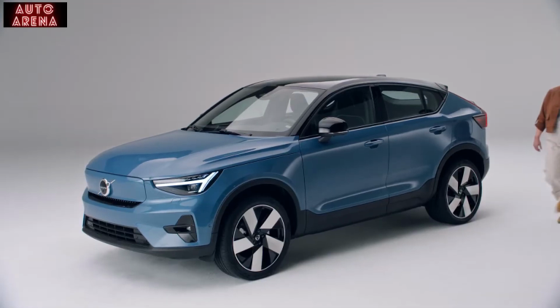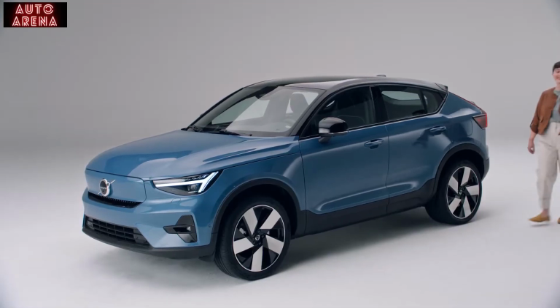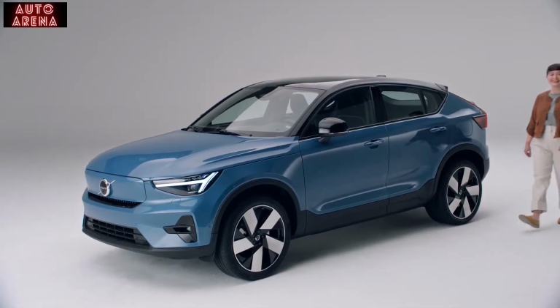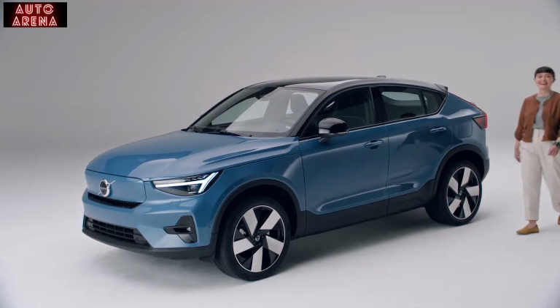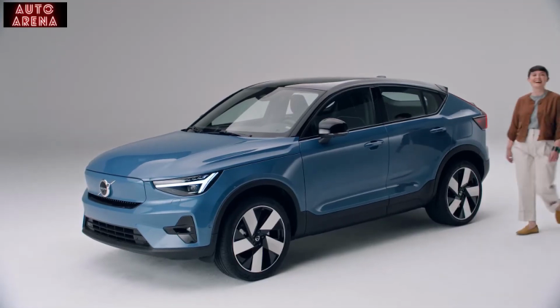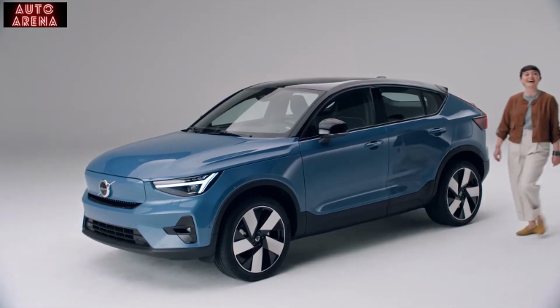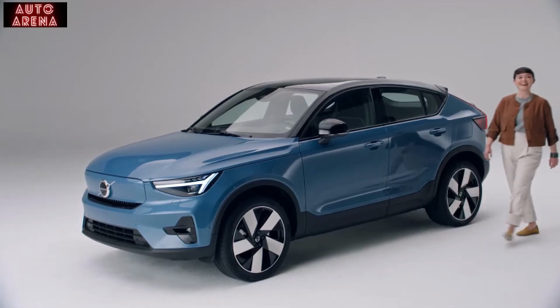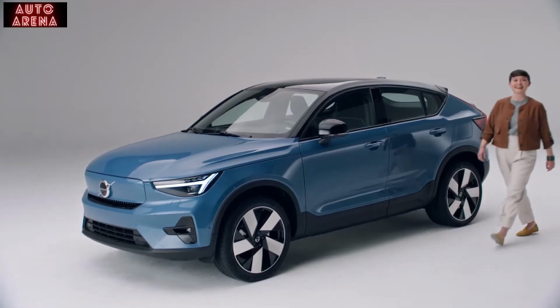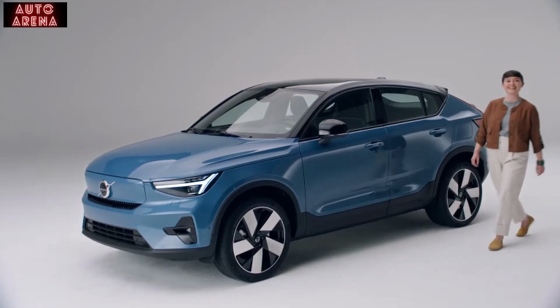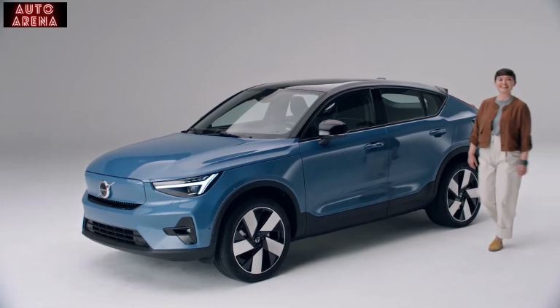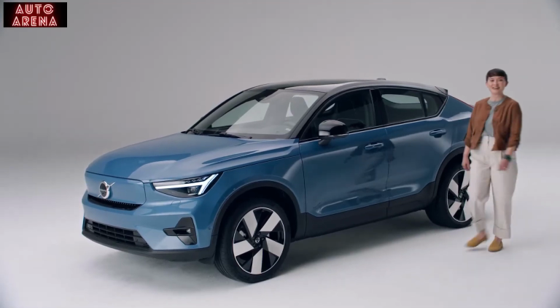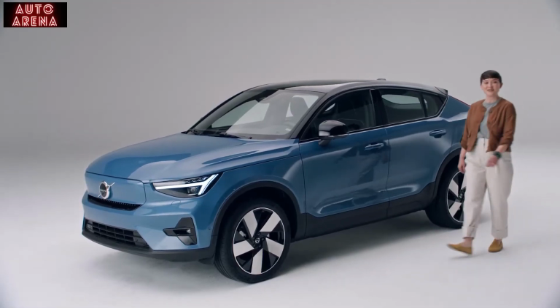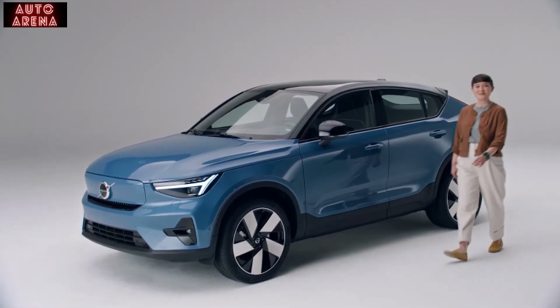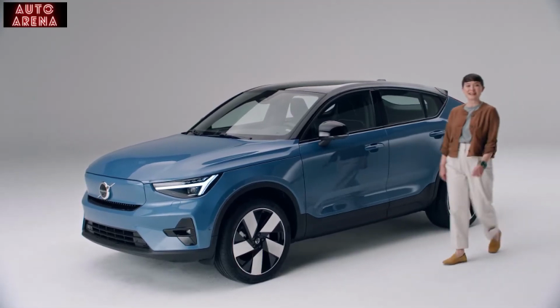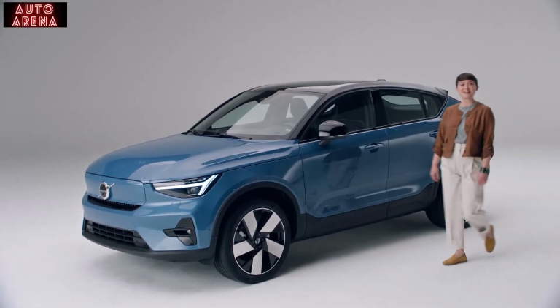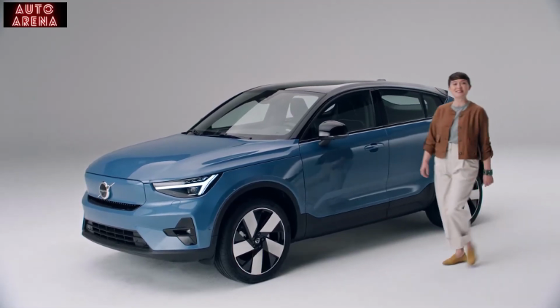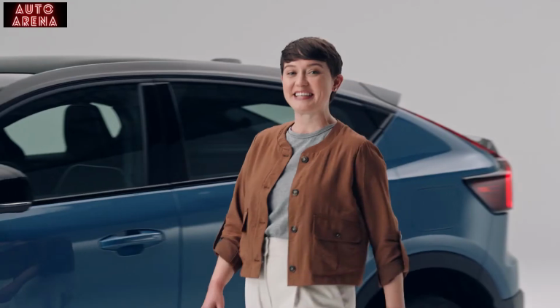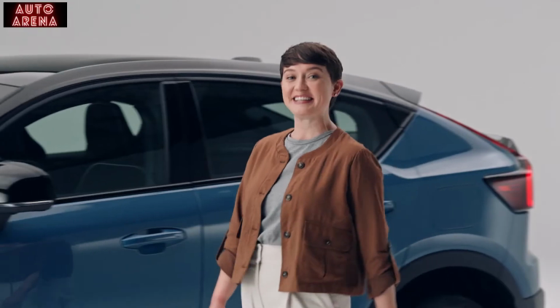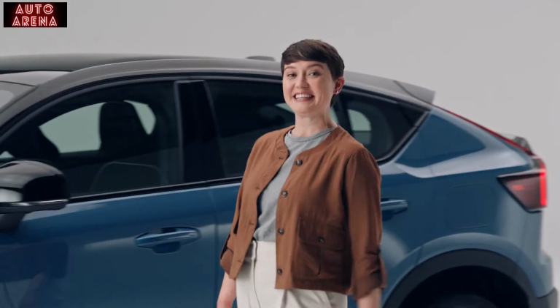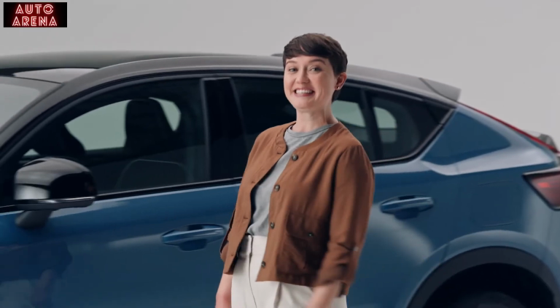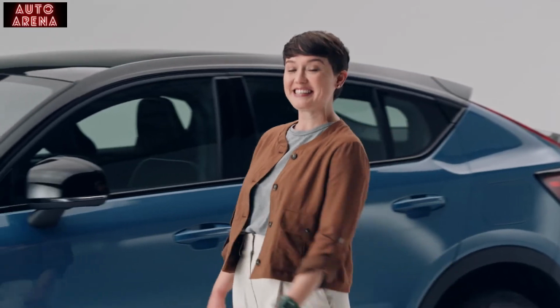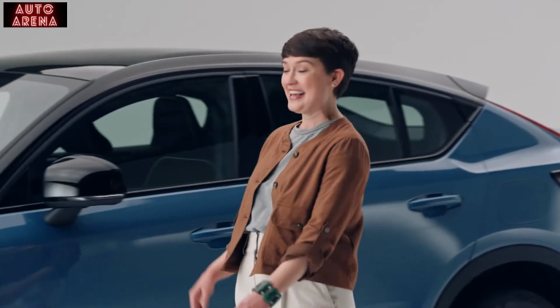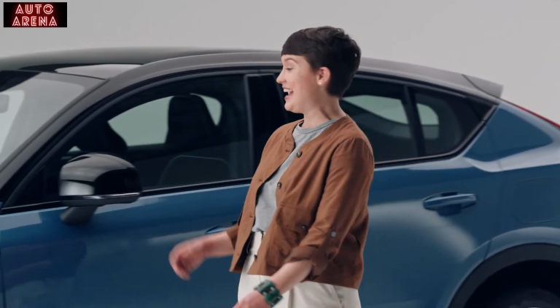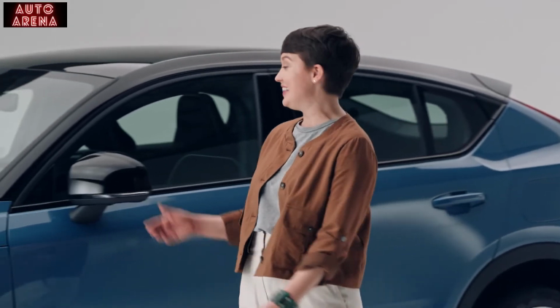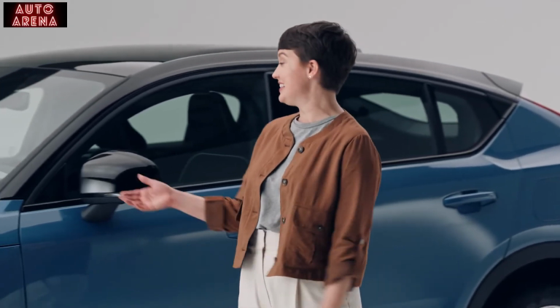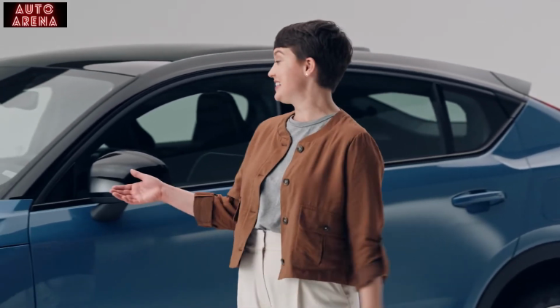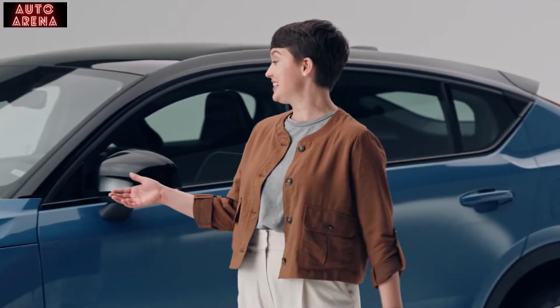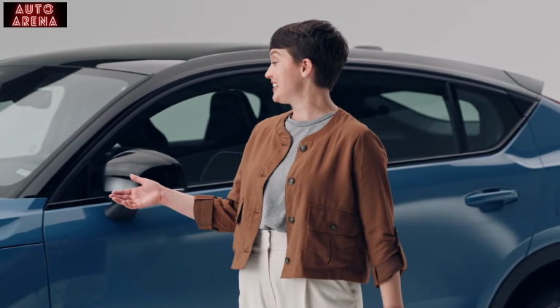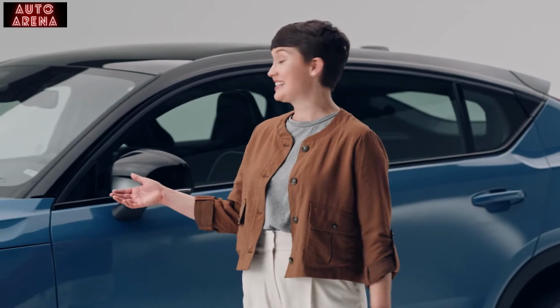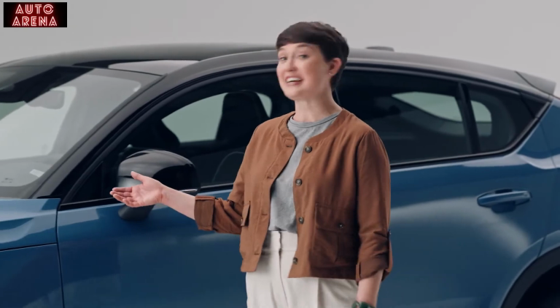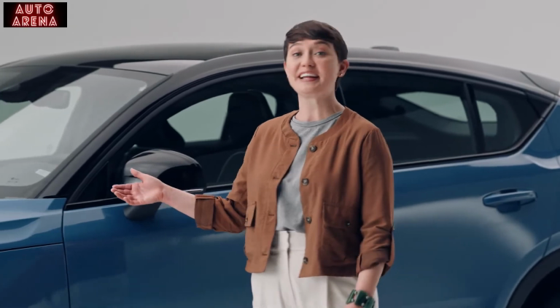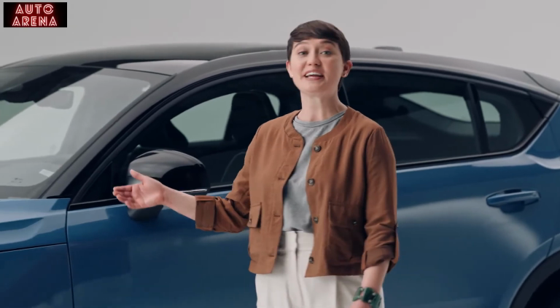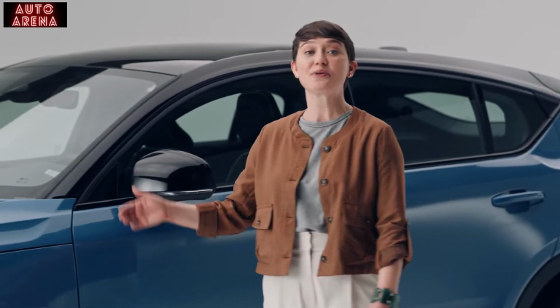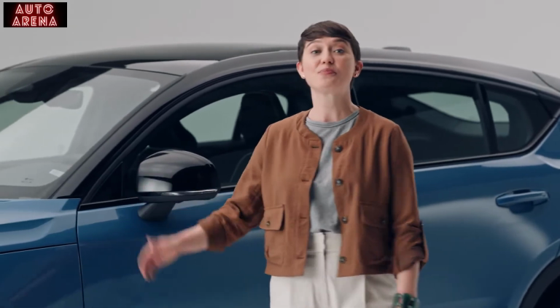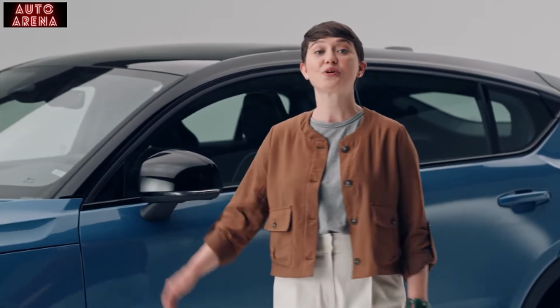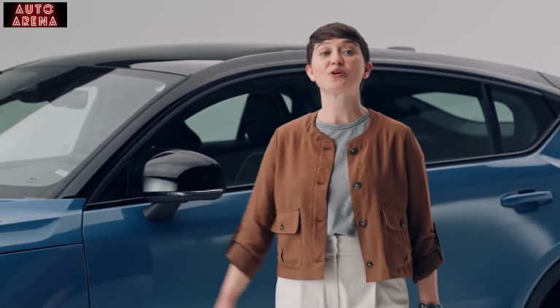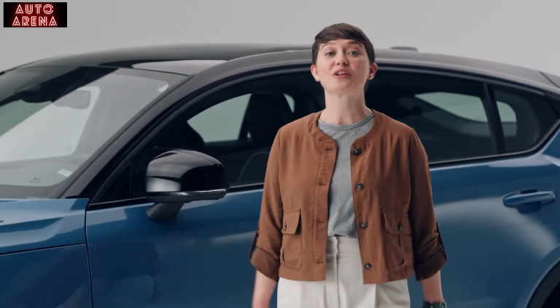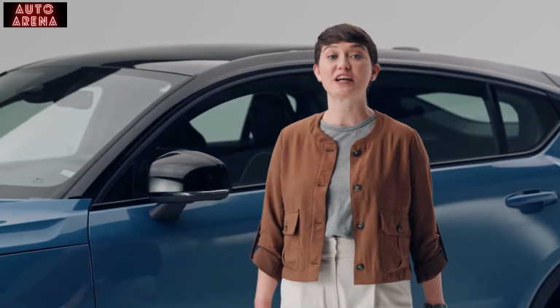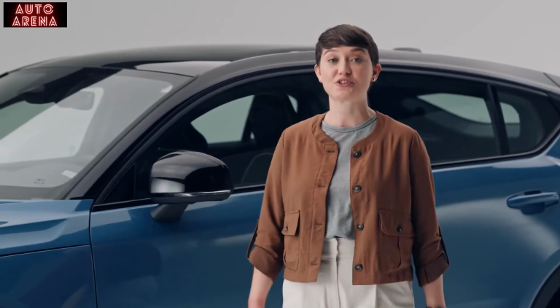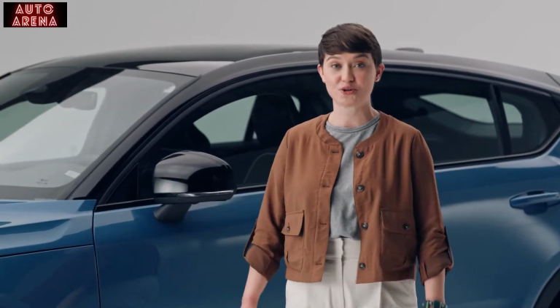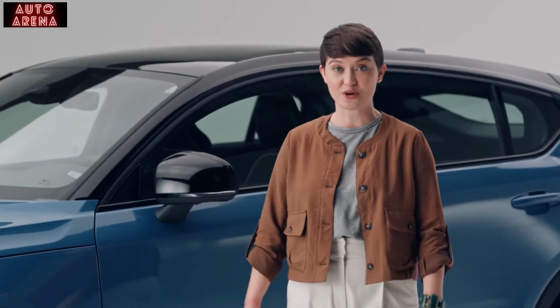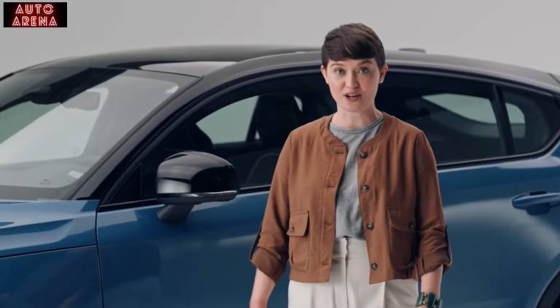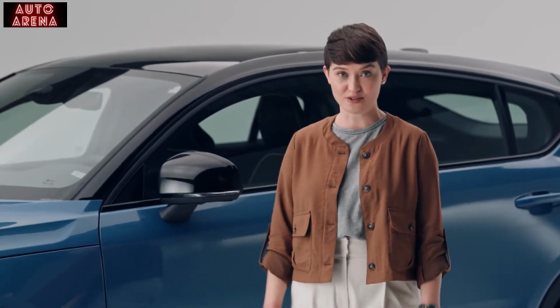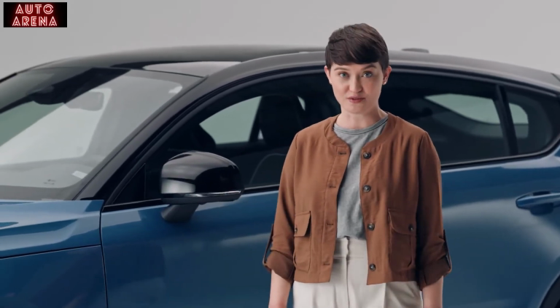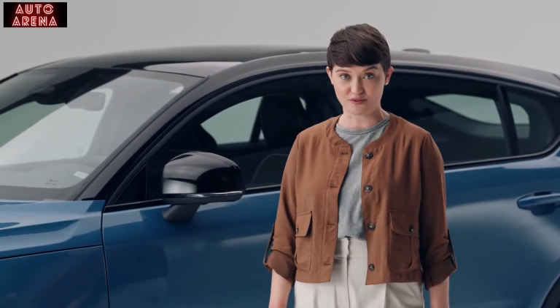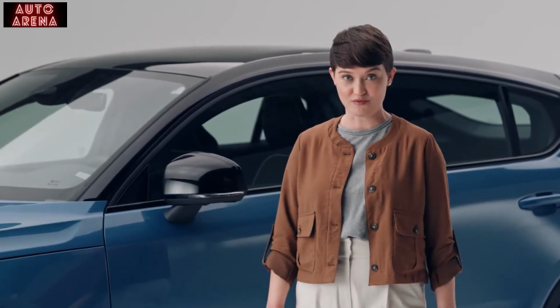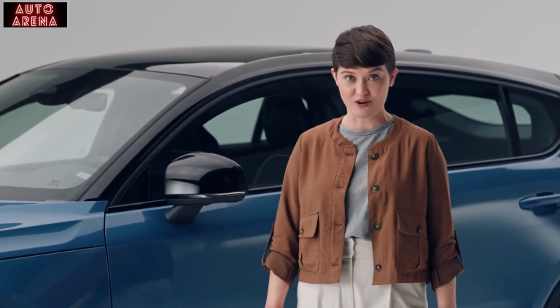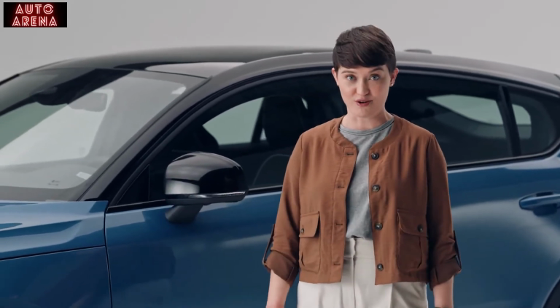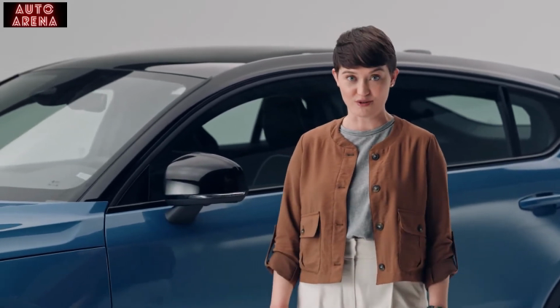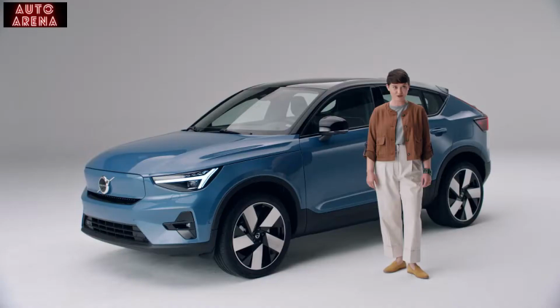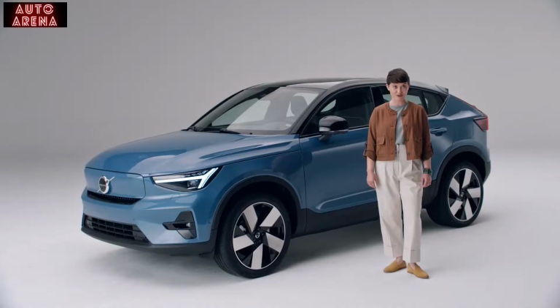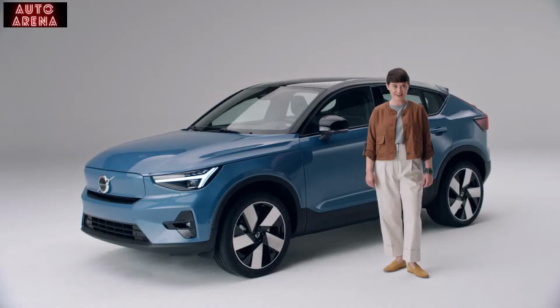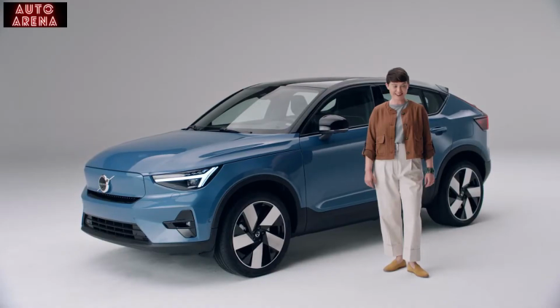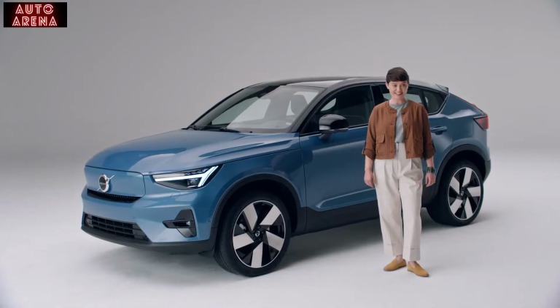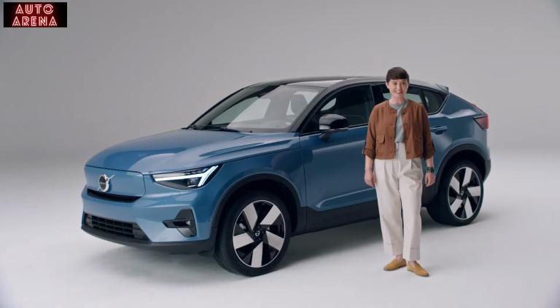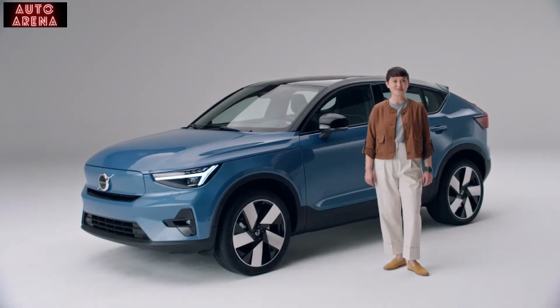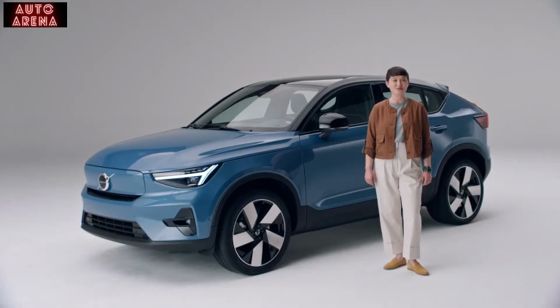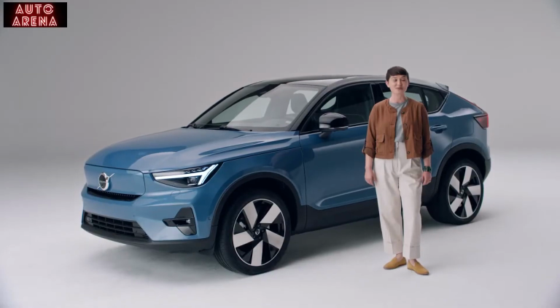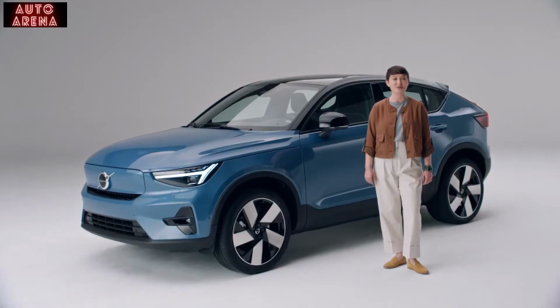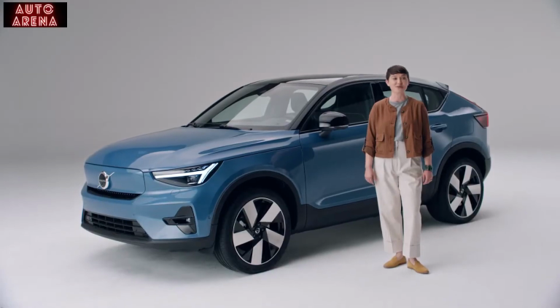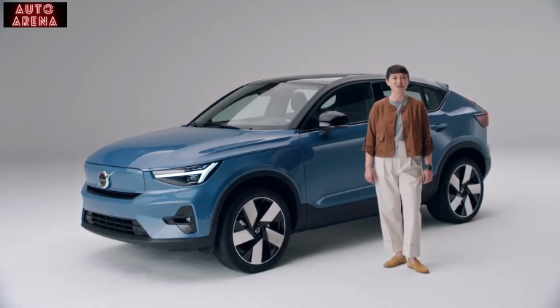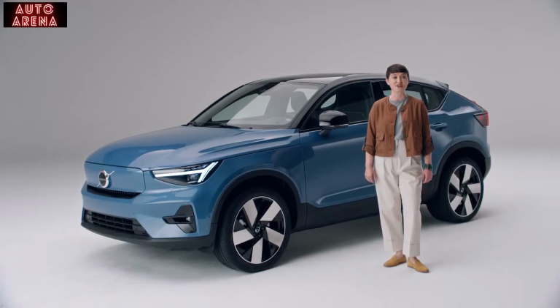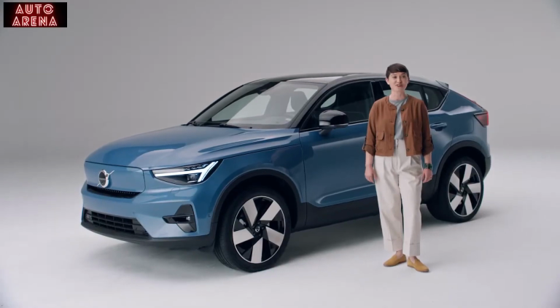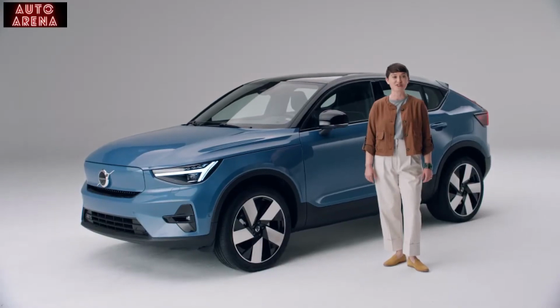Hi, my name is Anneliese and this is the exciting pure electric crossover from Volvo, the C40 Recharge.